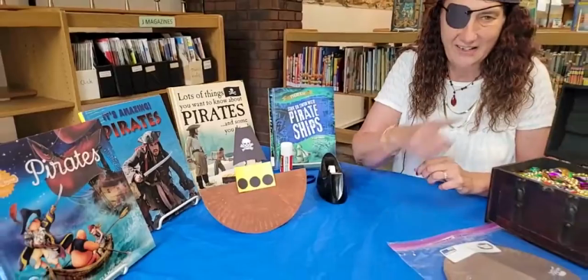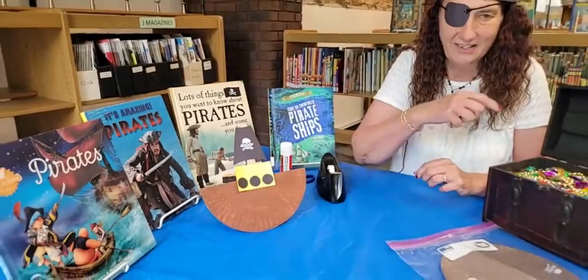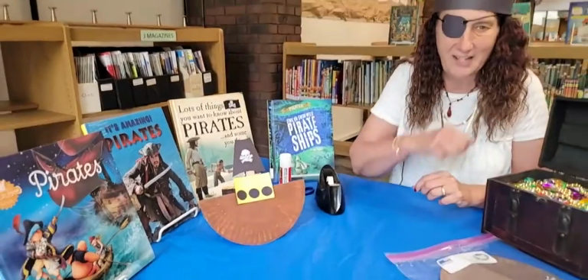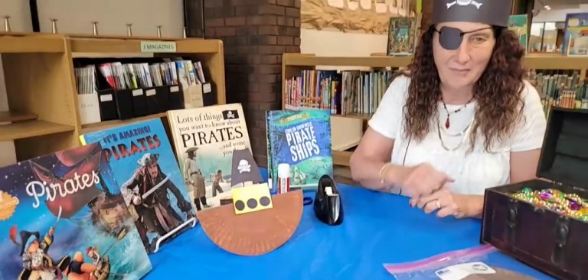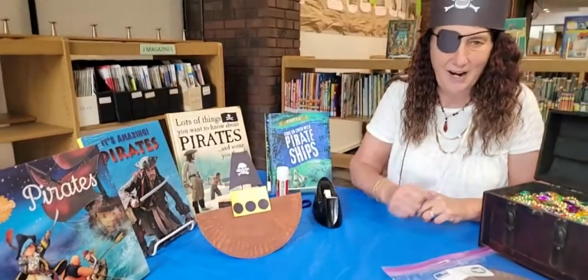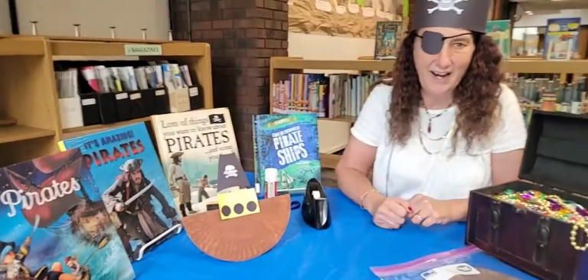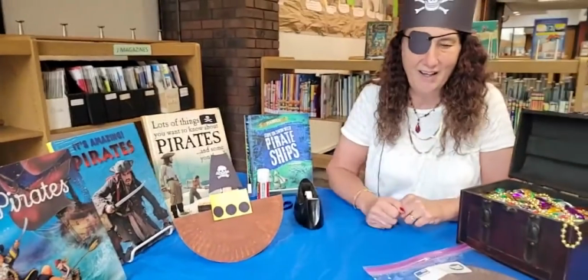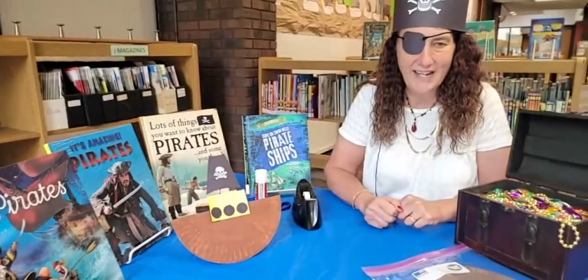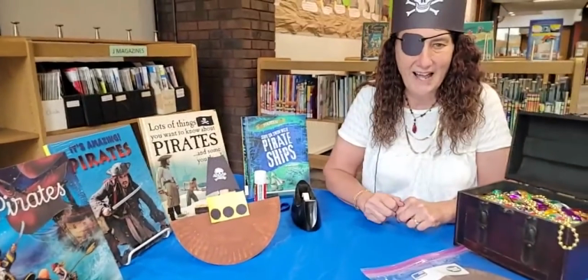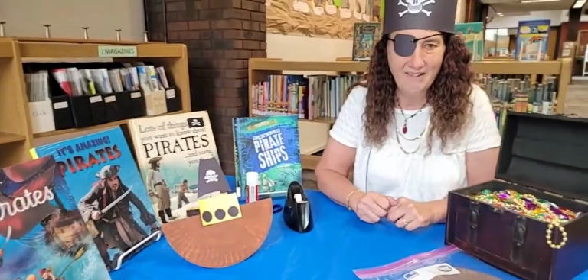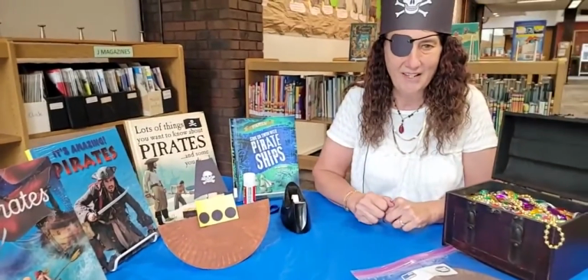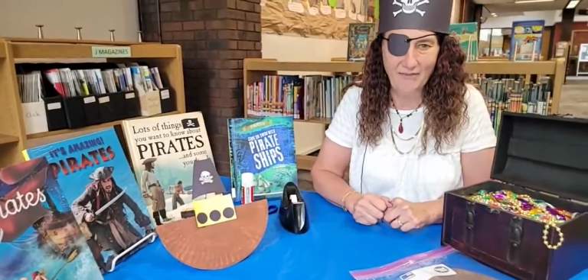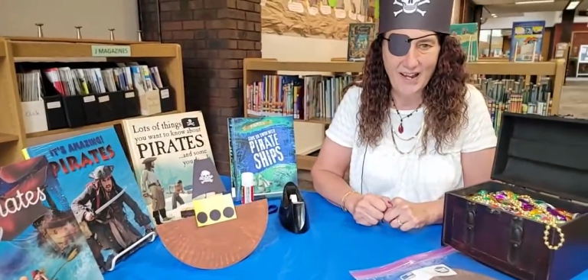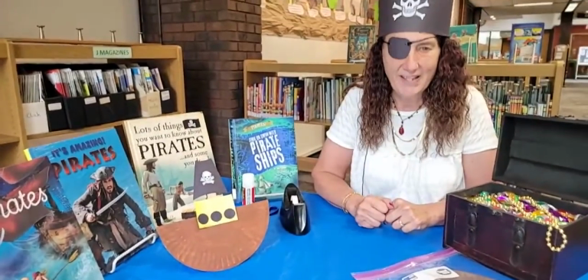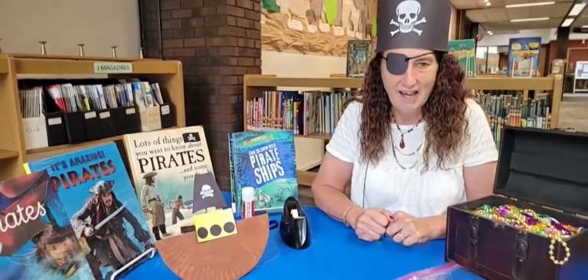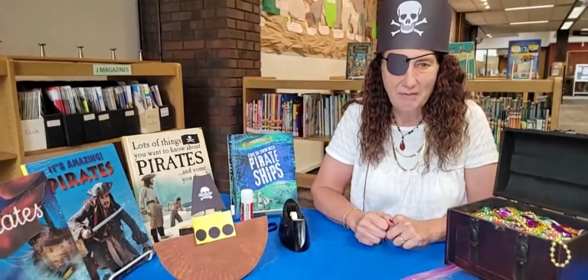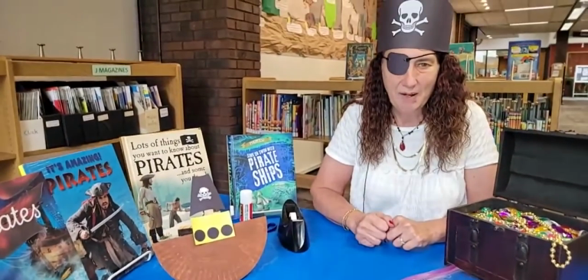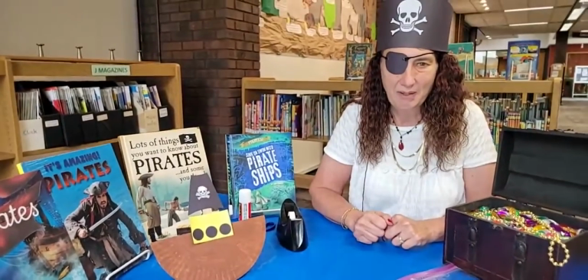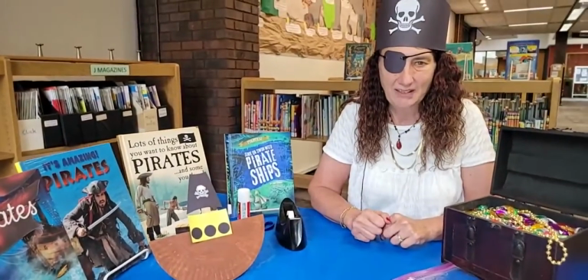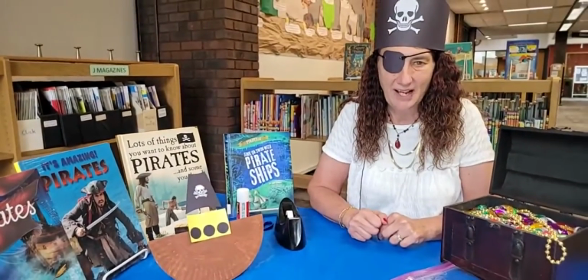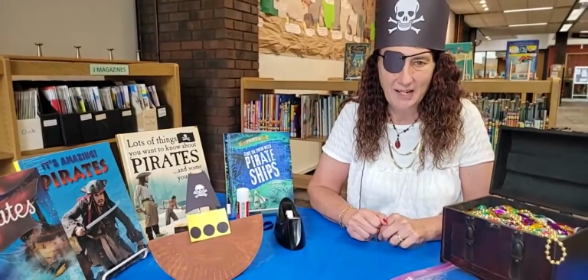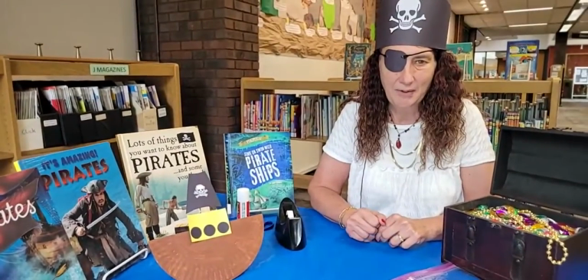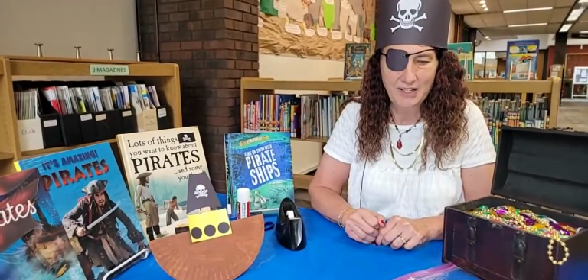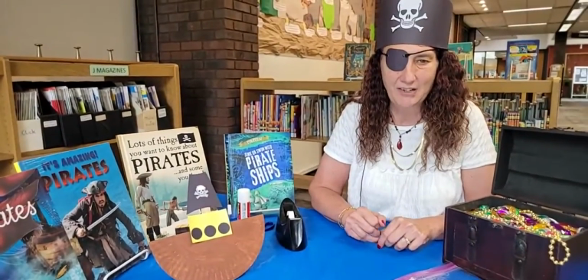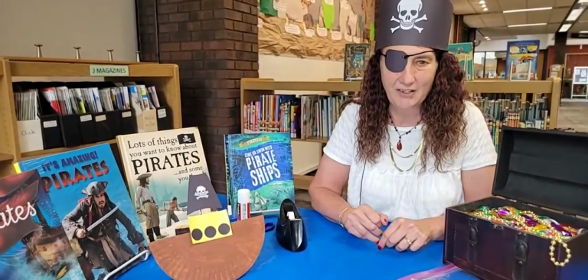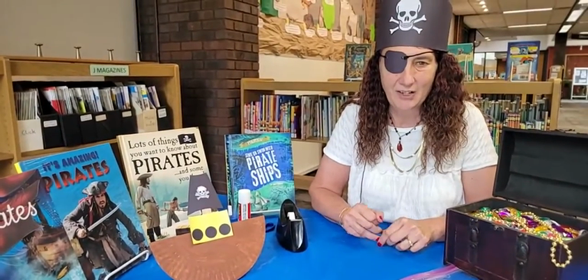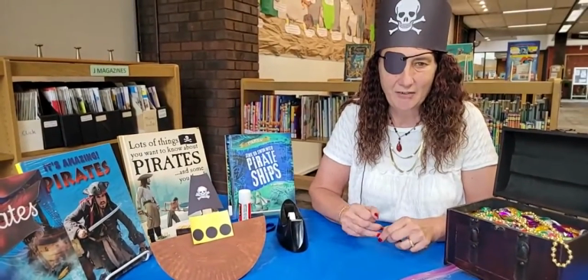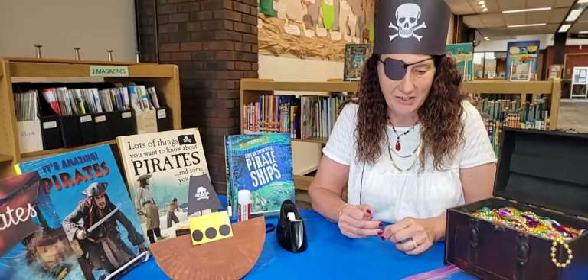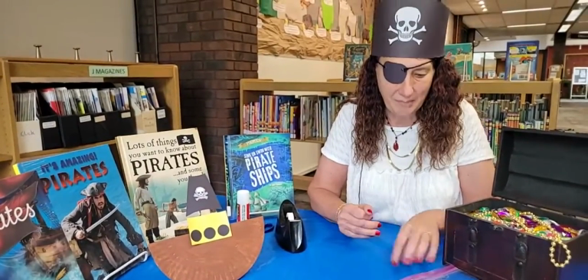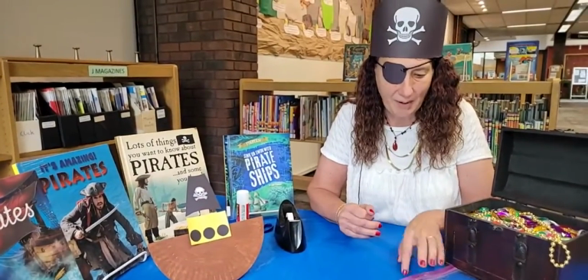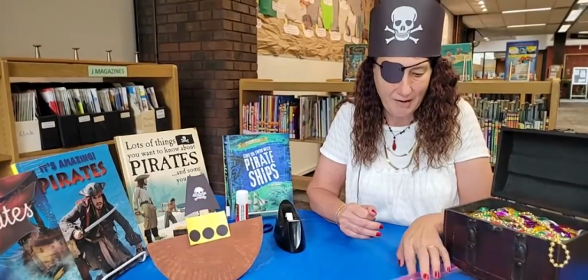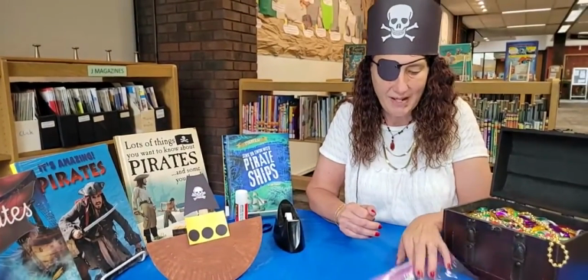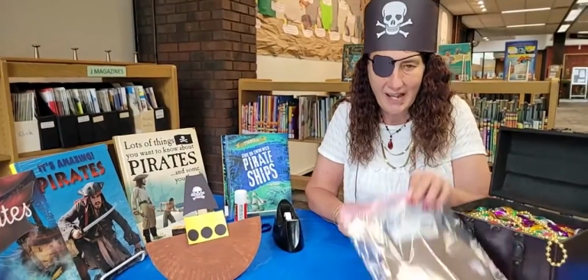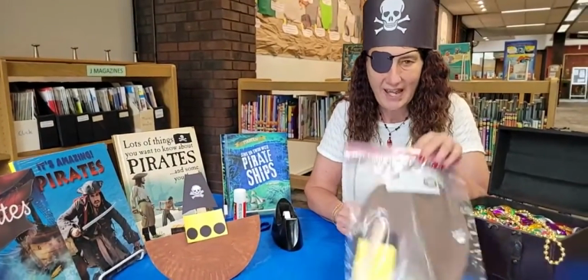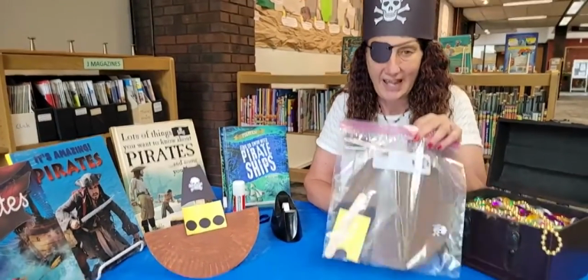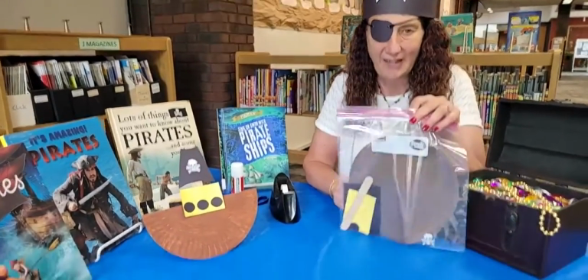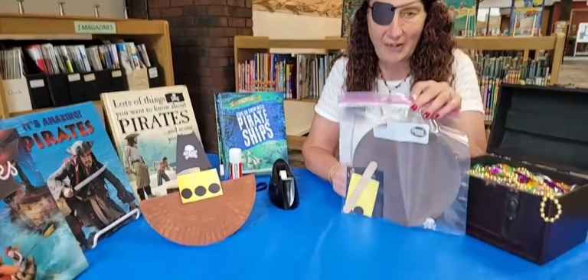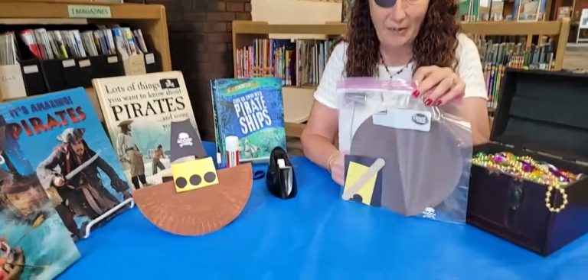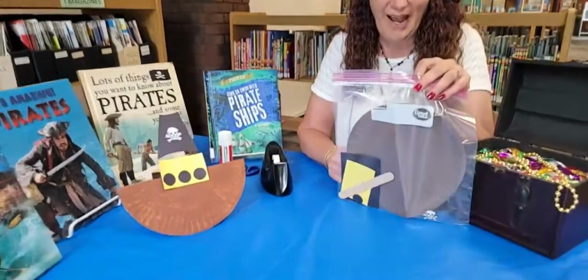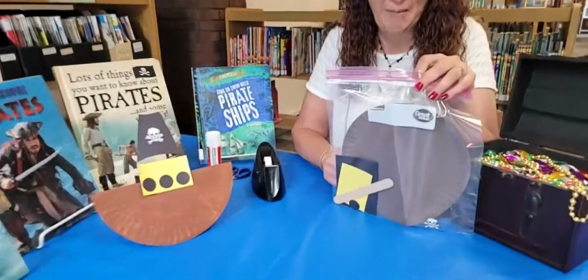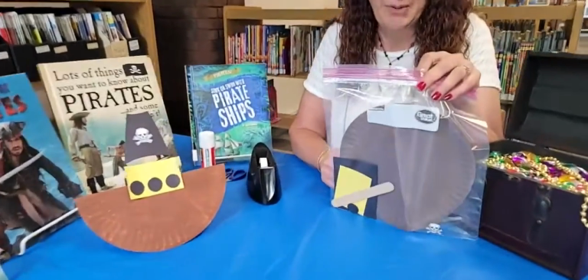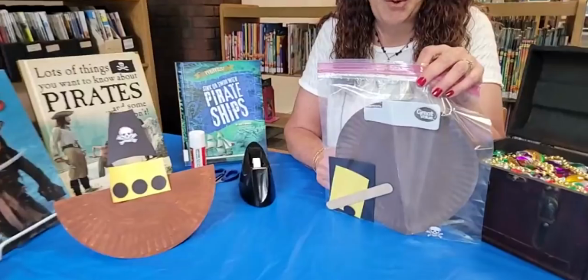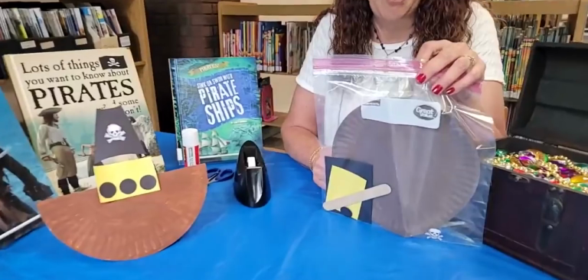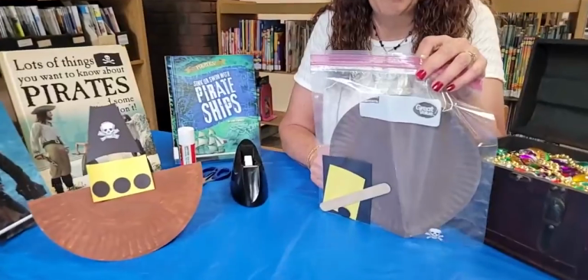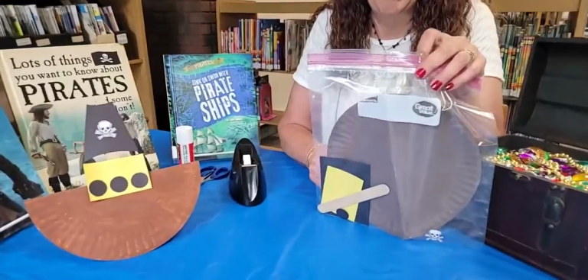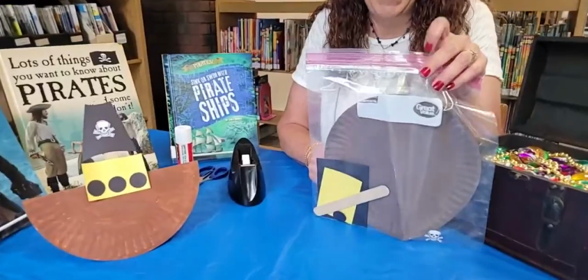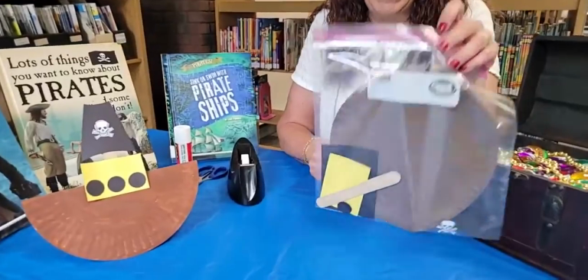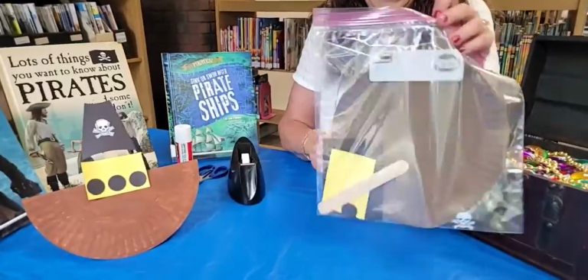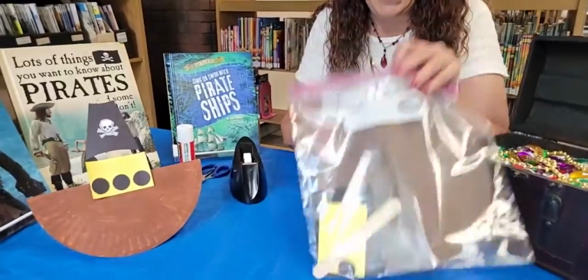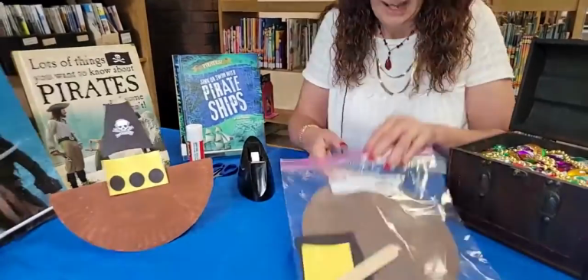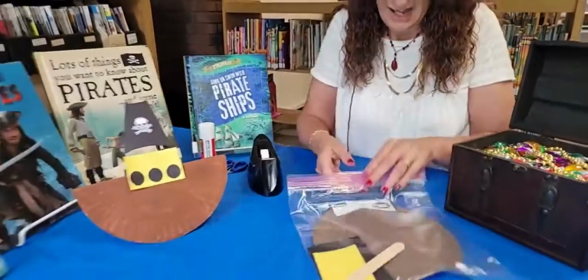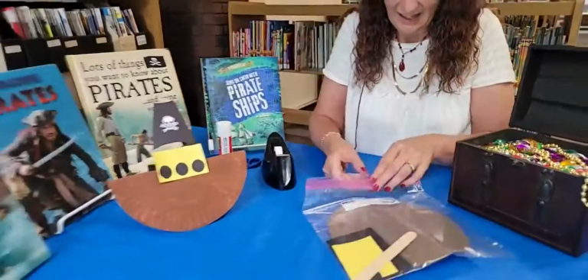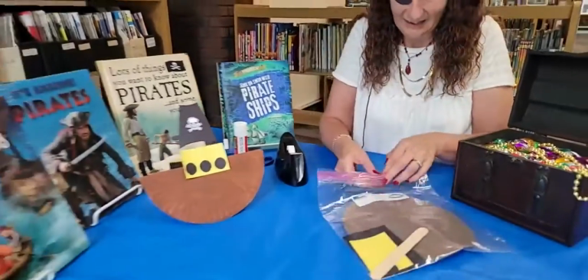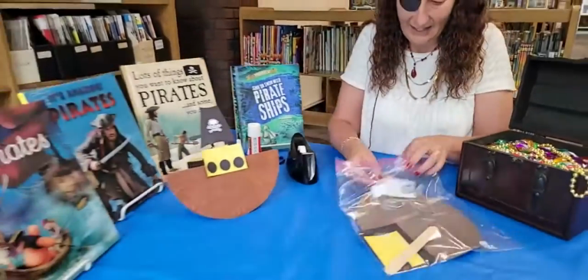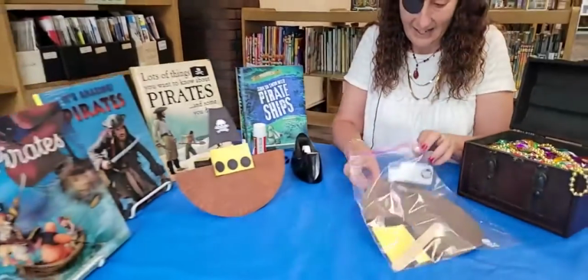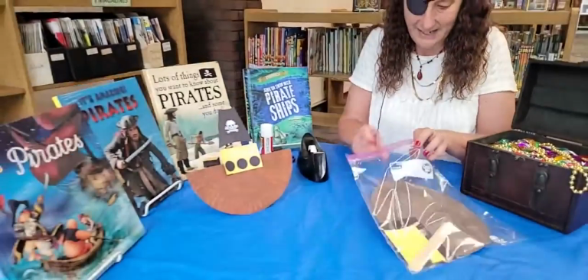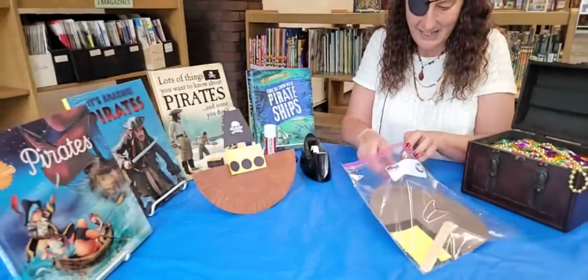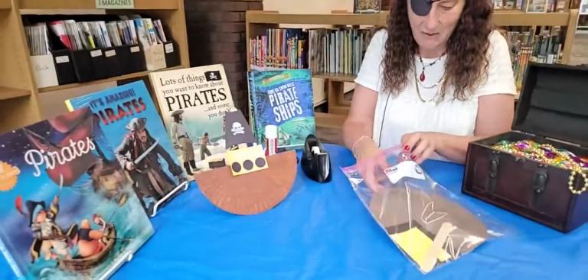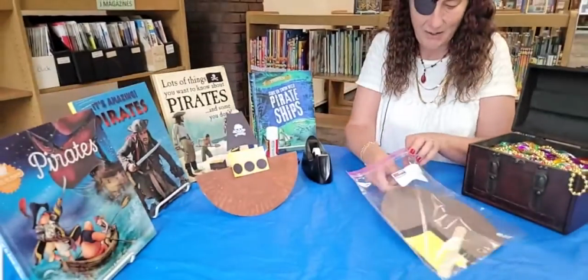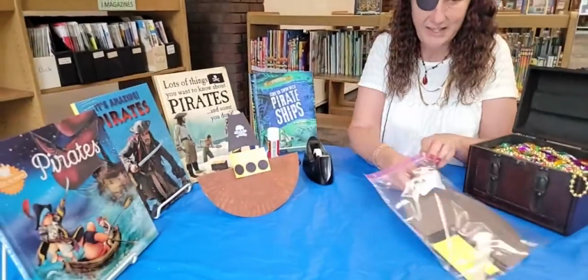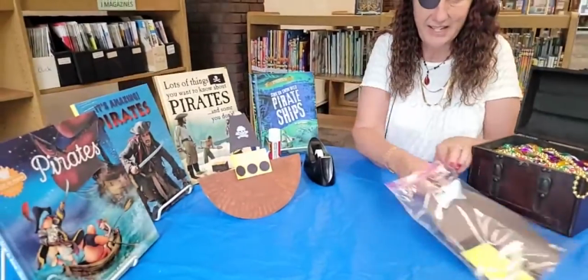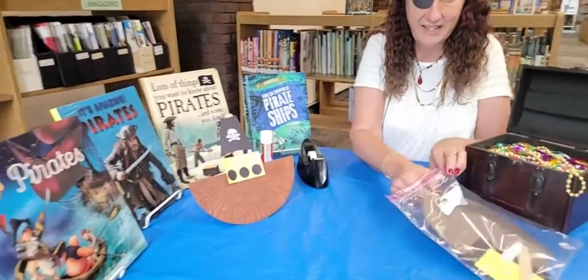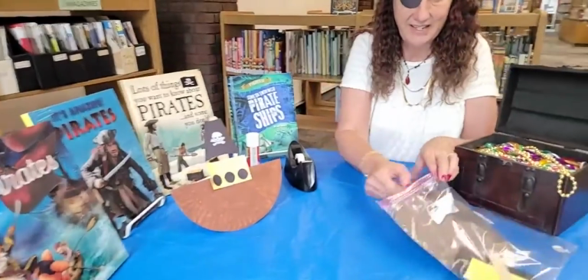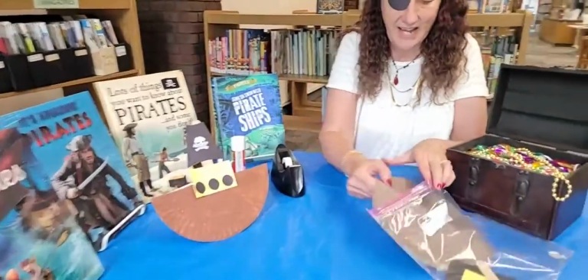Just come right on down to the Fayette County Public Library to the Children's Department and grab your packet. Let's see what's inside.